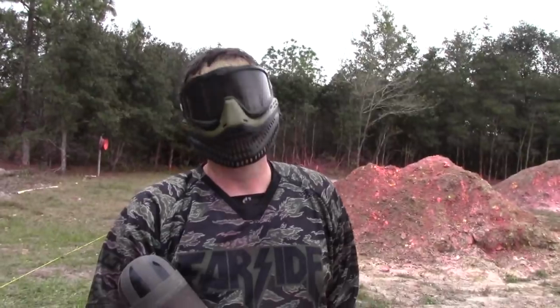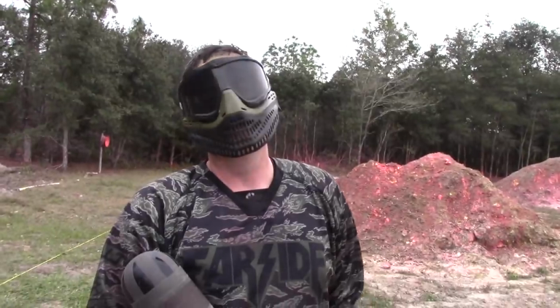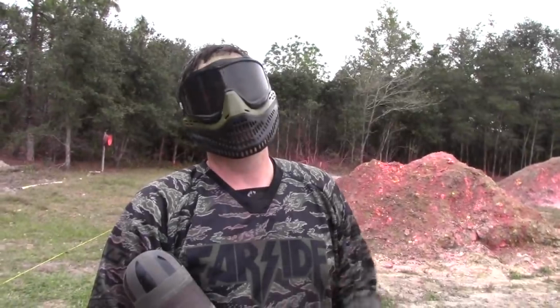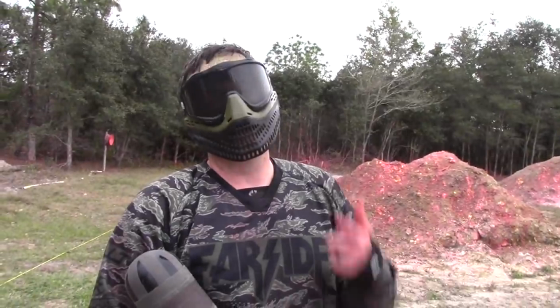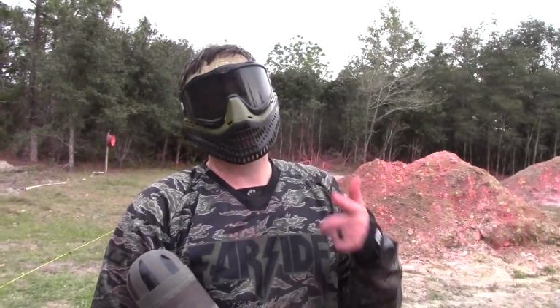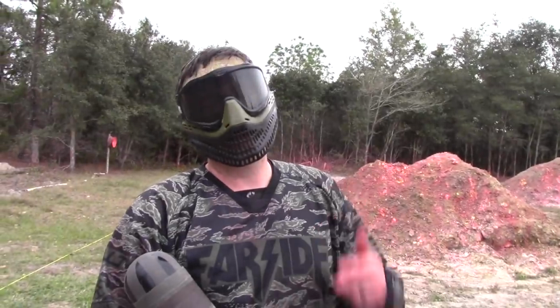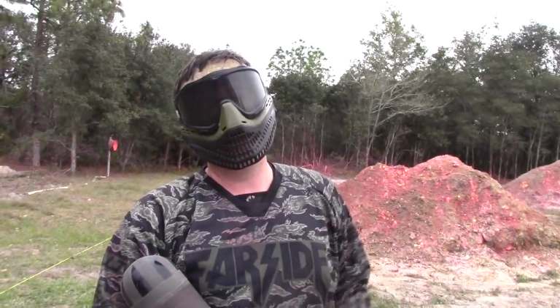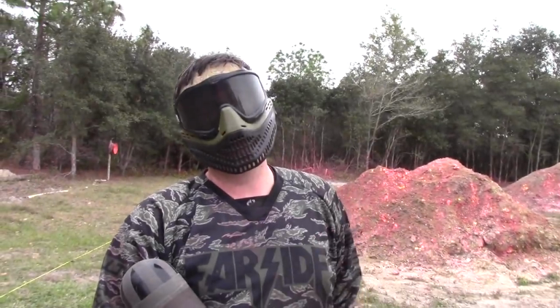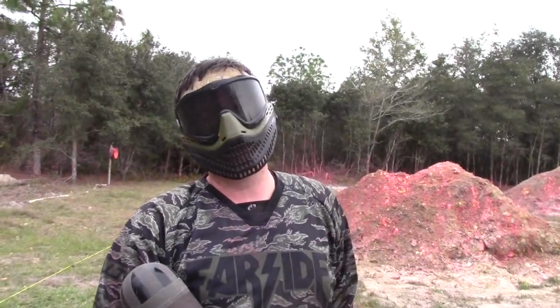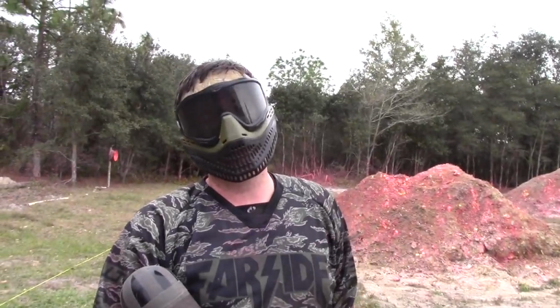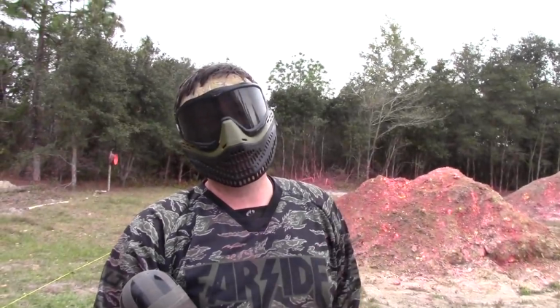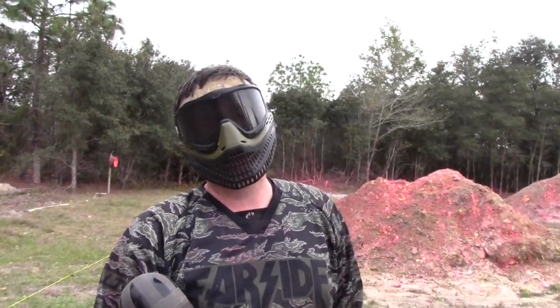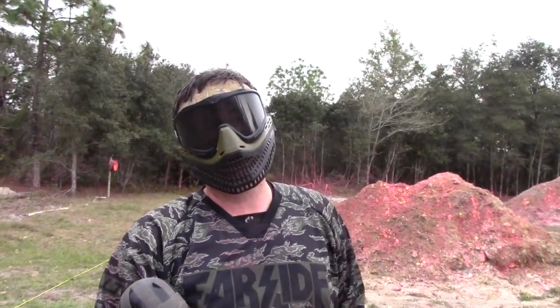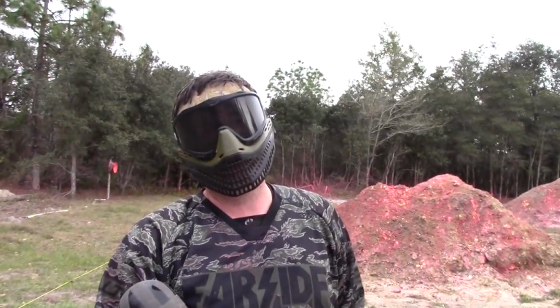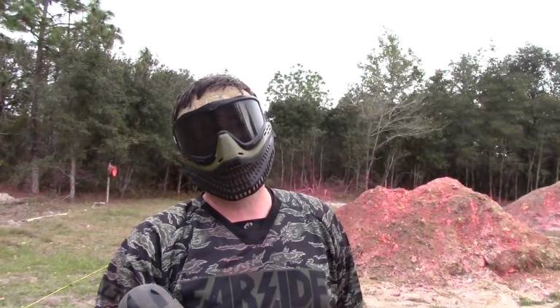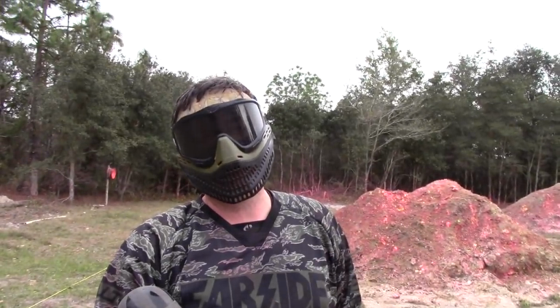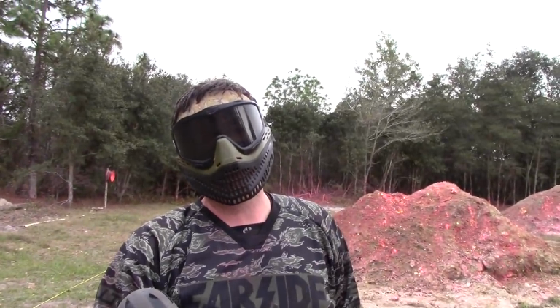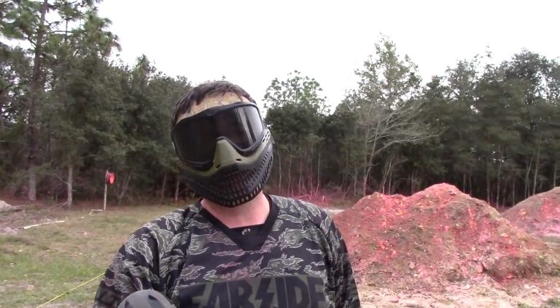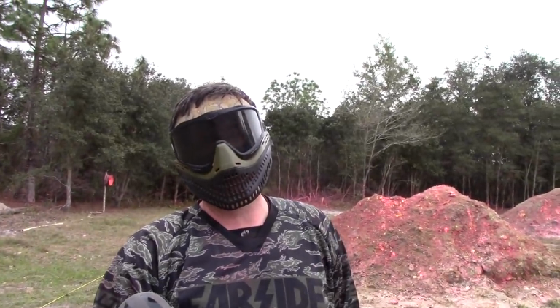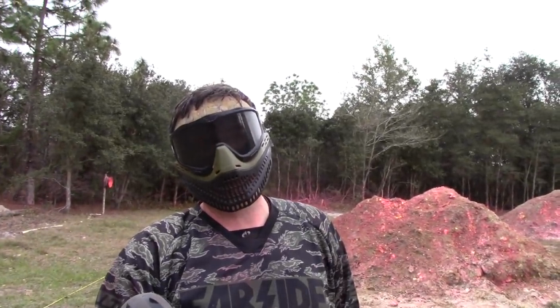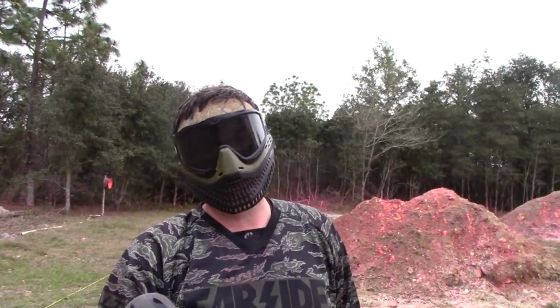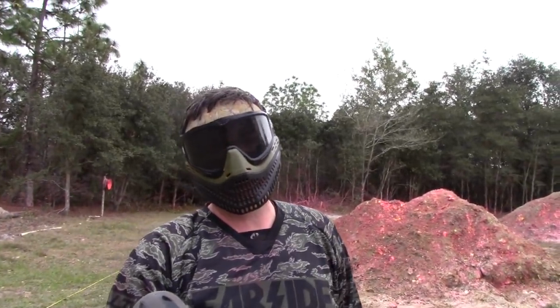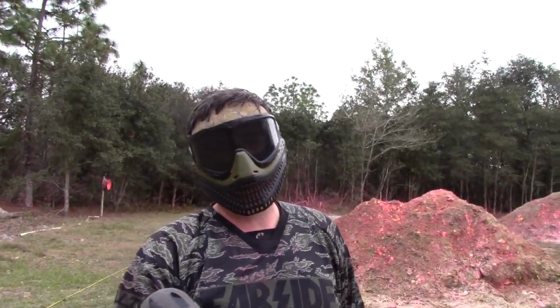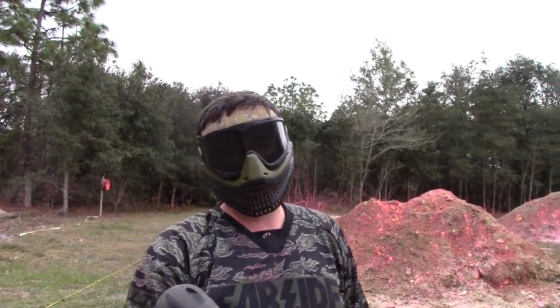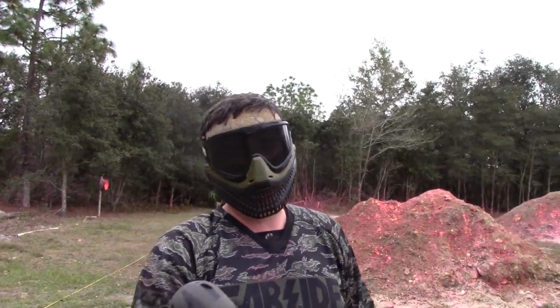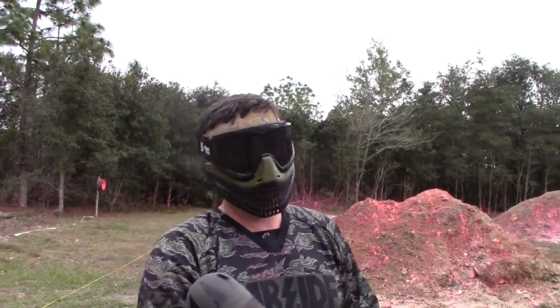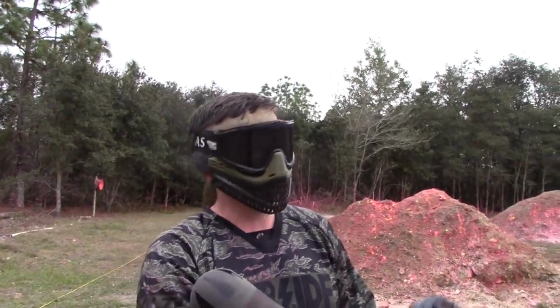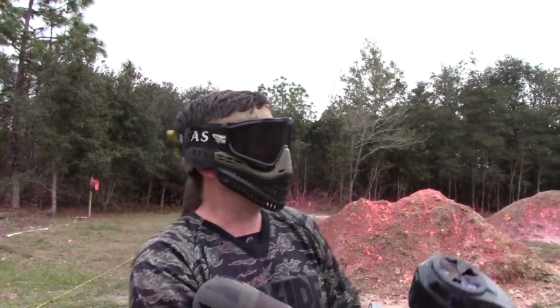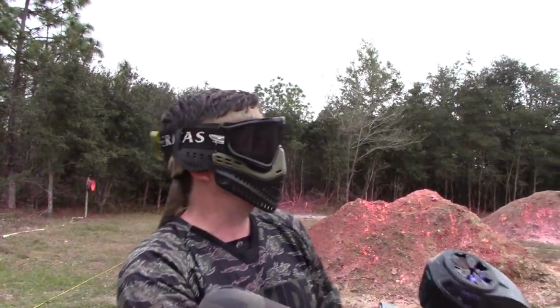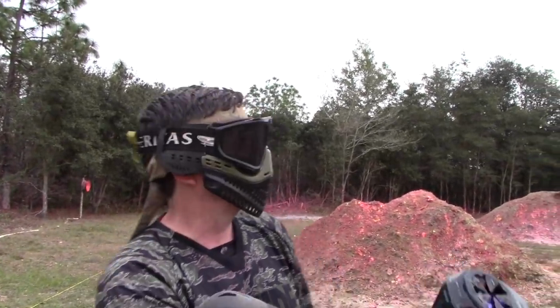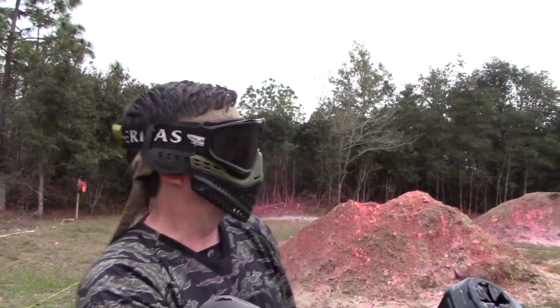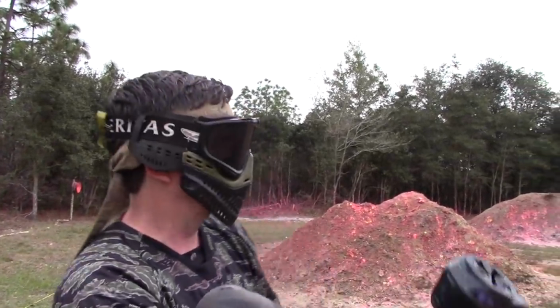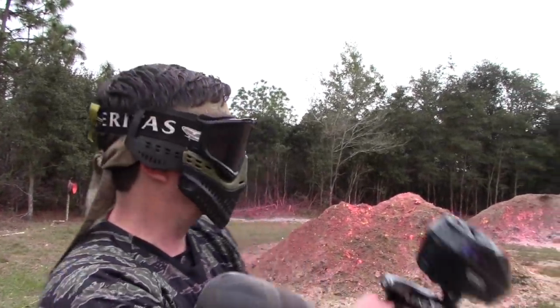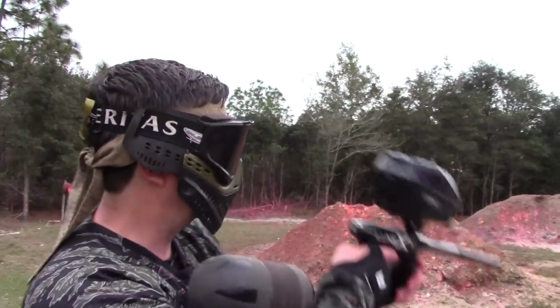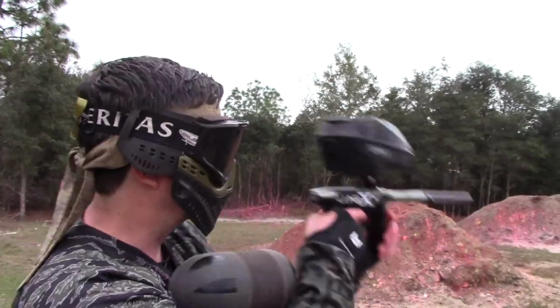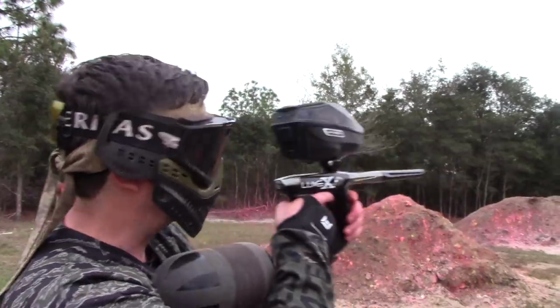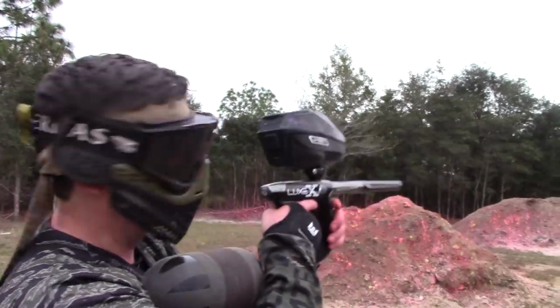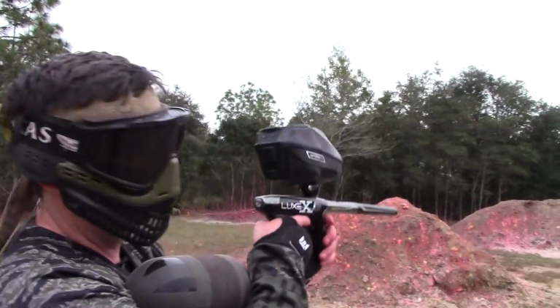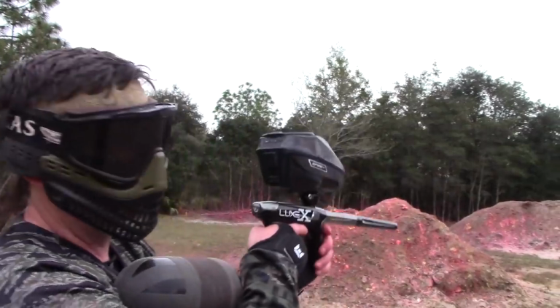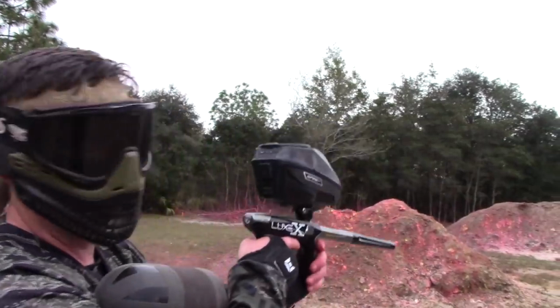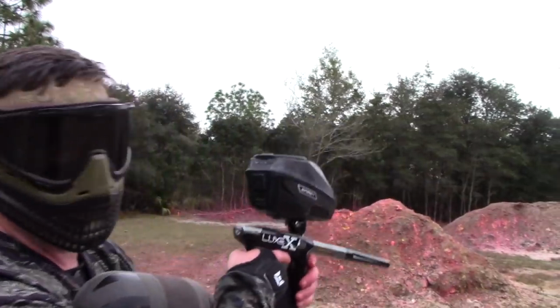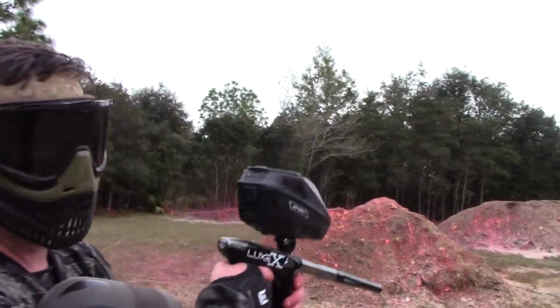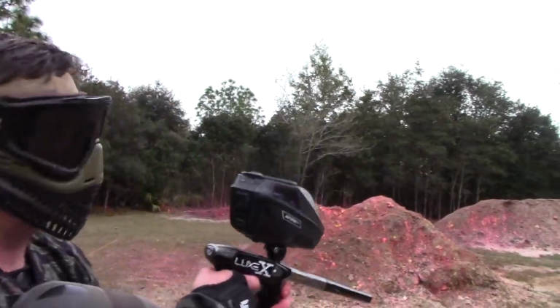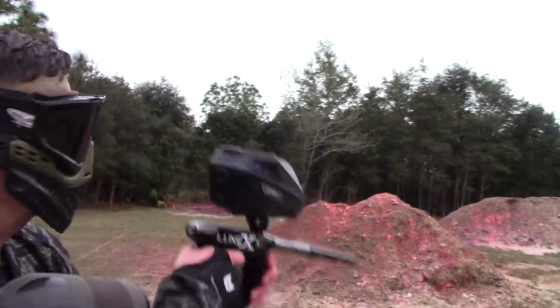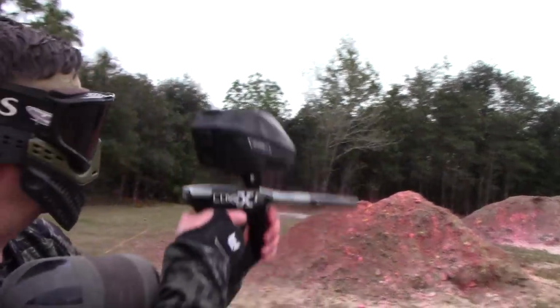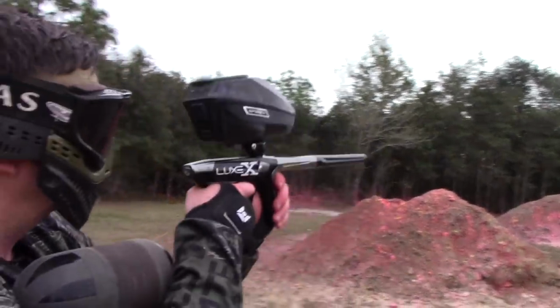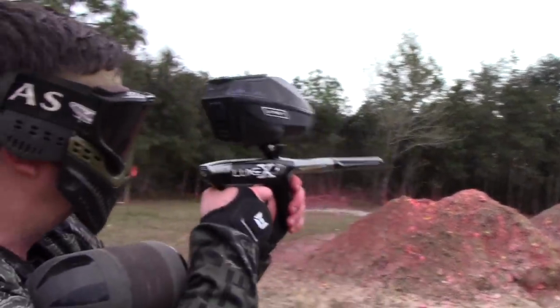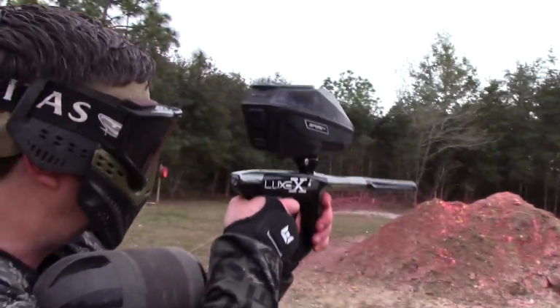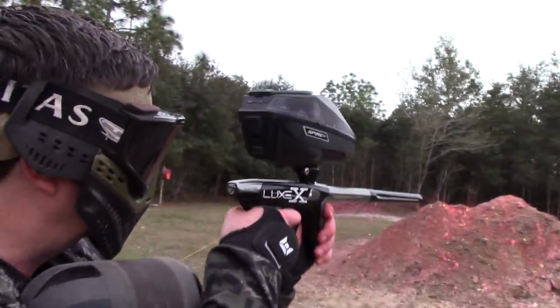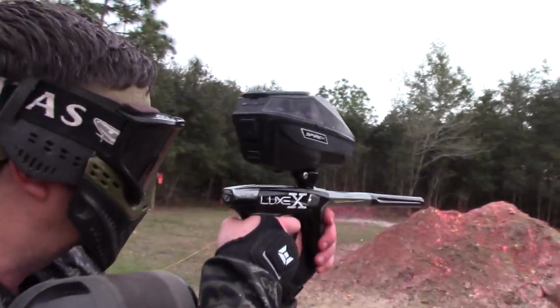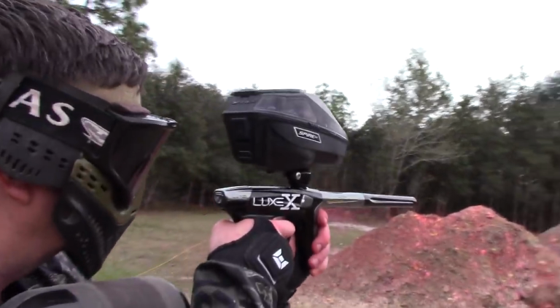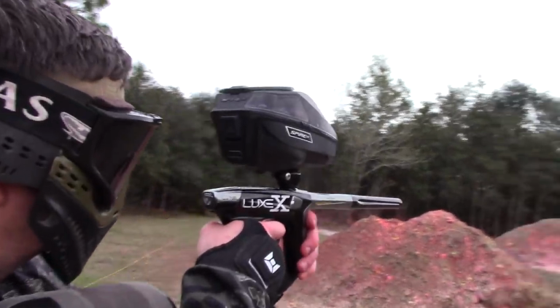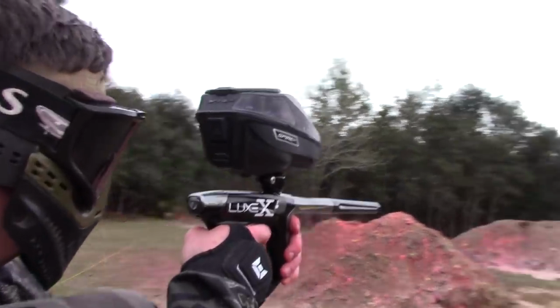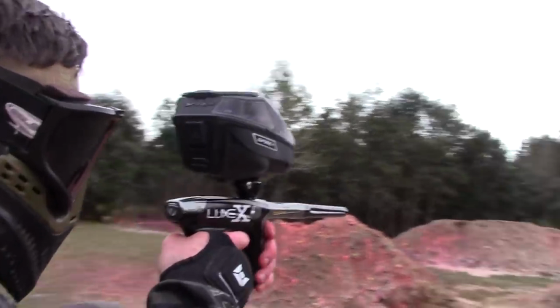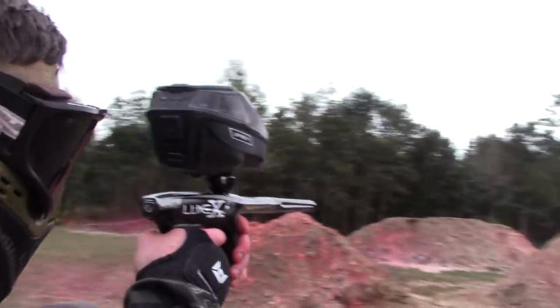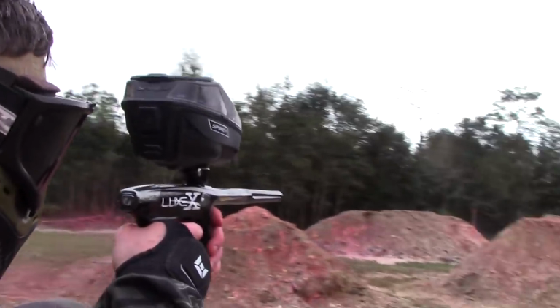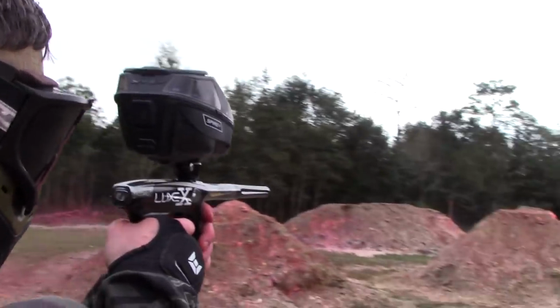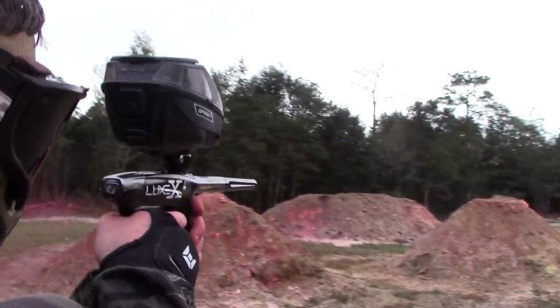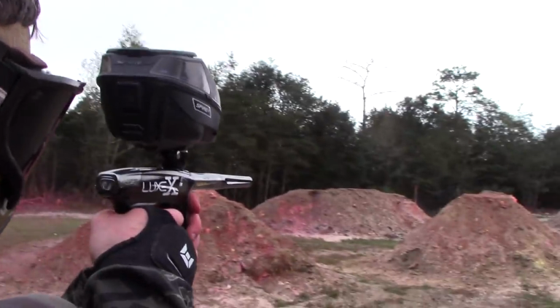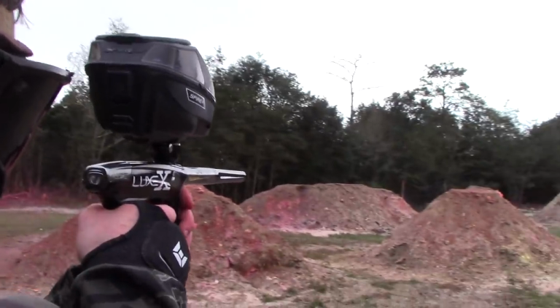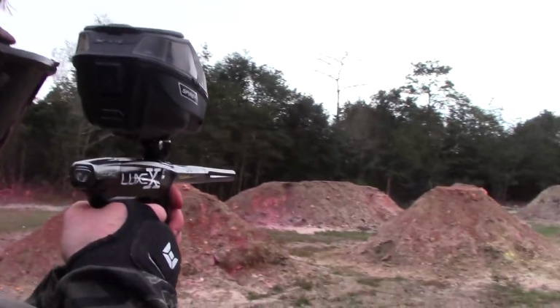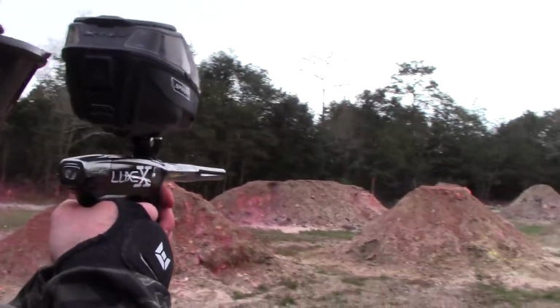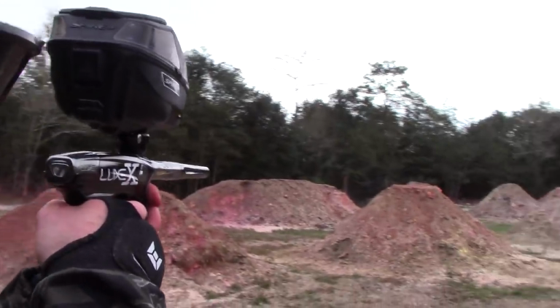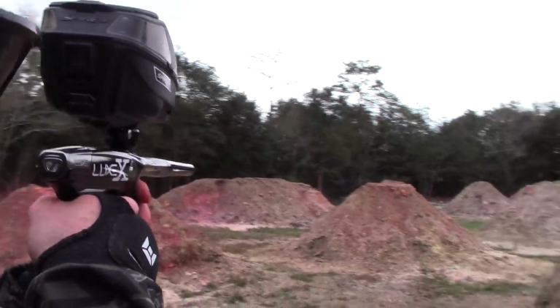I've got amateur videographer Tim Montressor behind the camera today. We'll get him in front of the camera for a second, but let's keep shooting the Lux X.